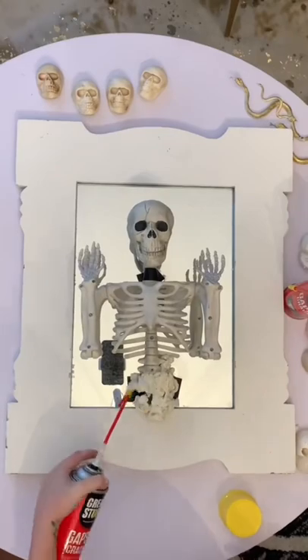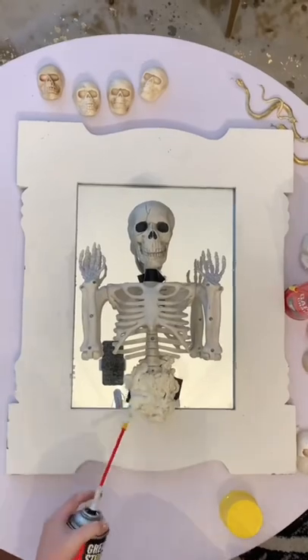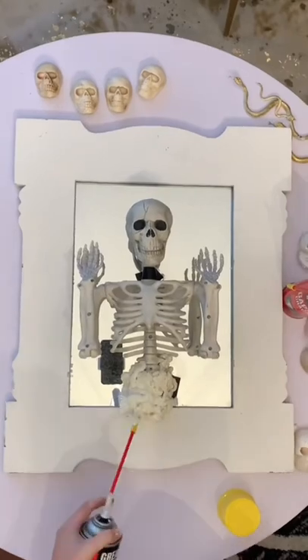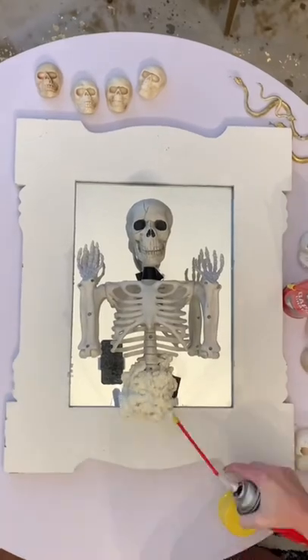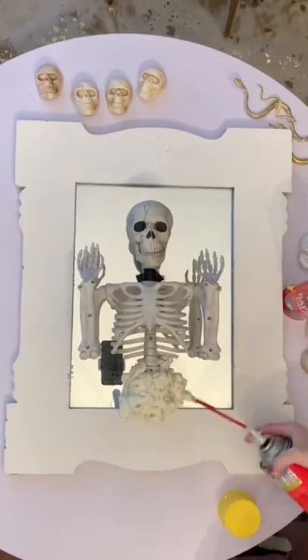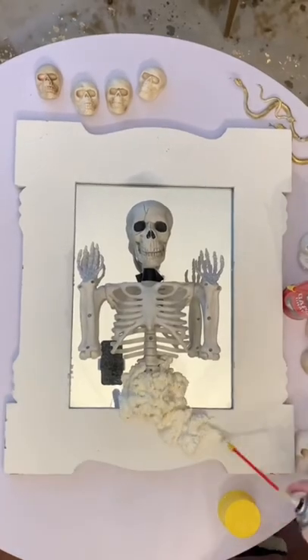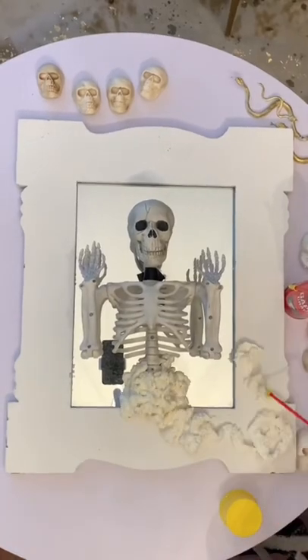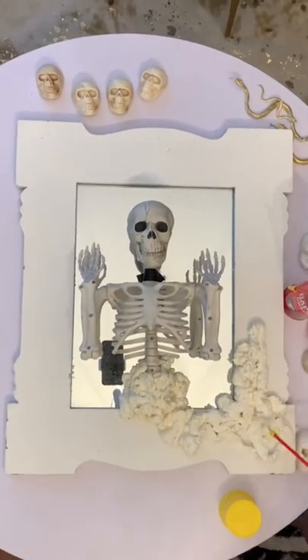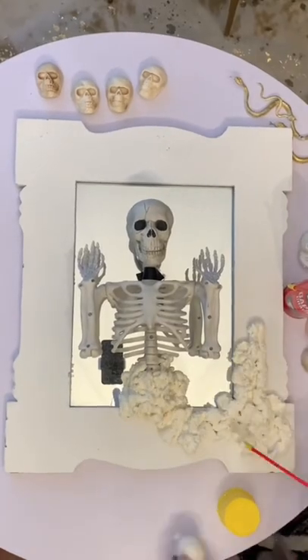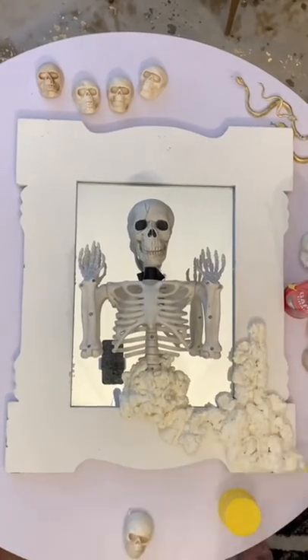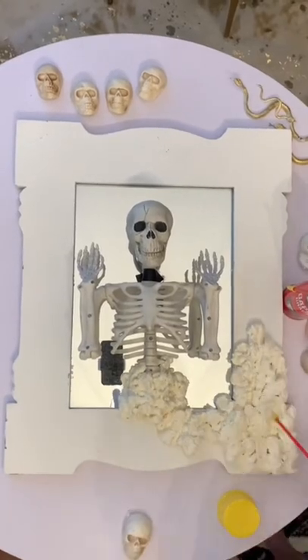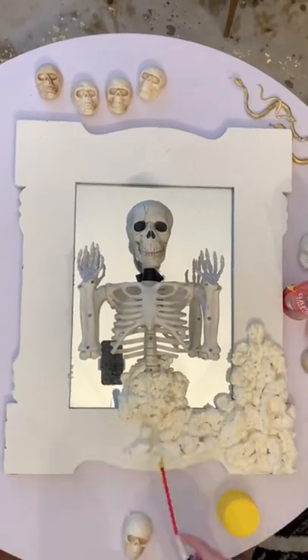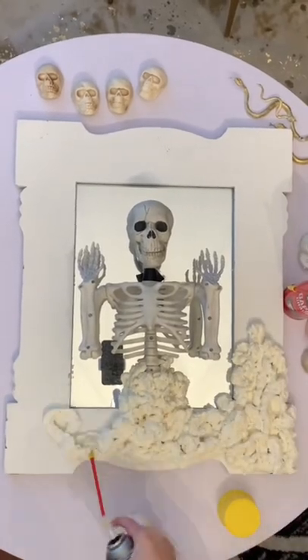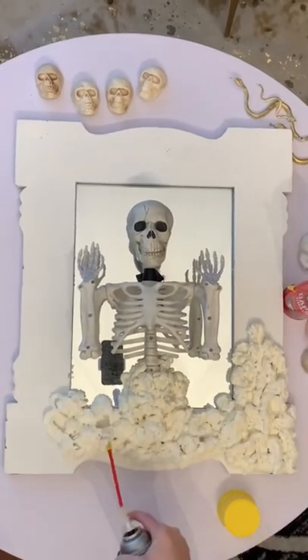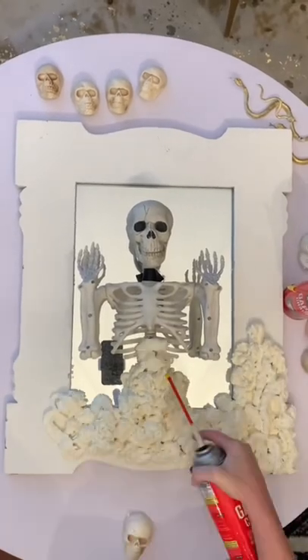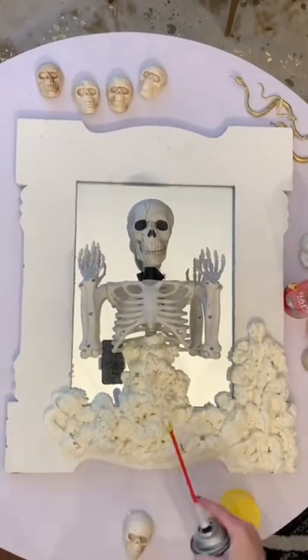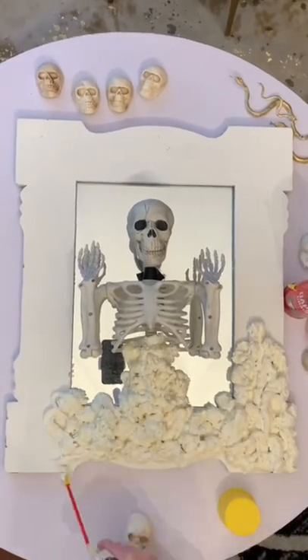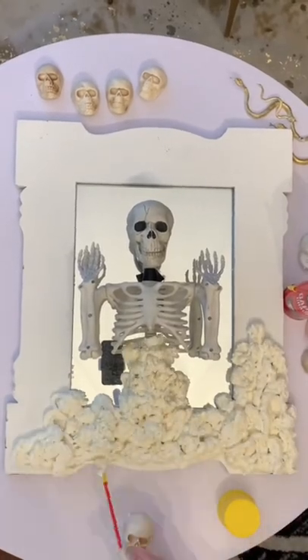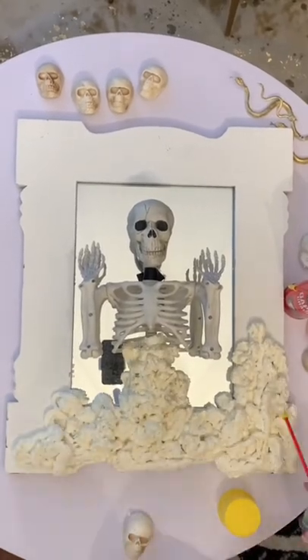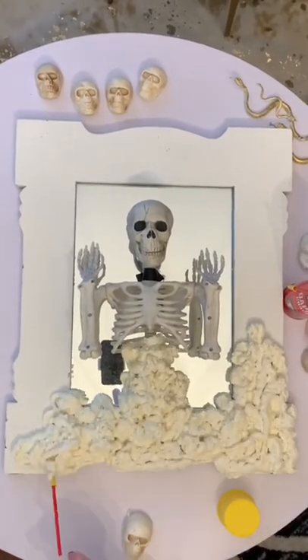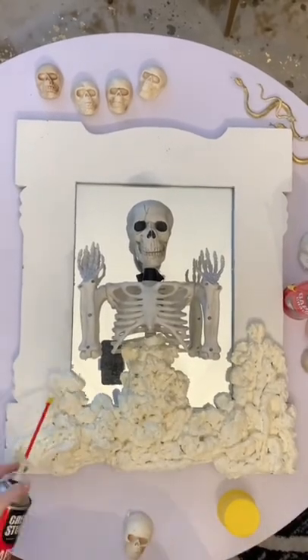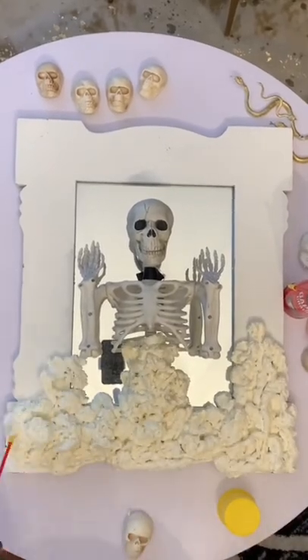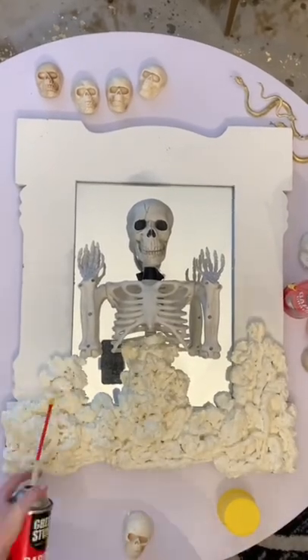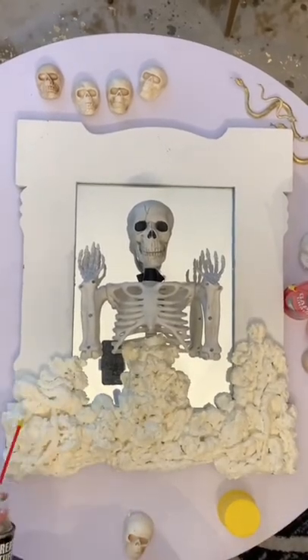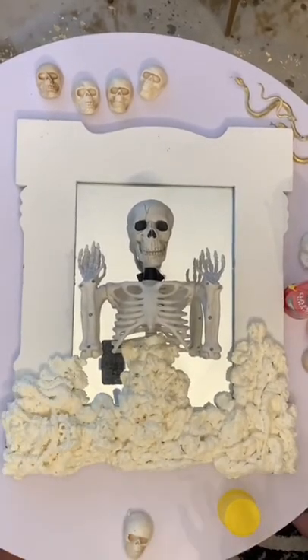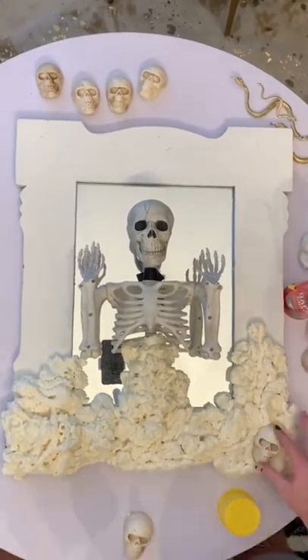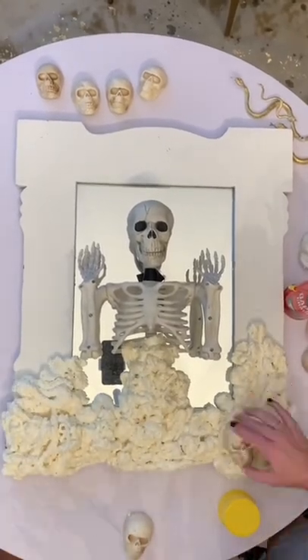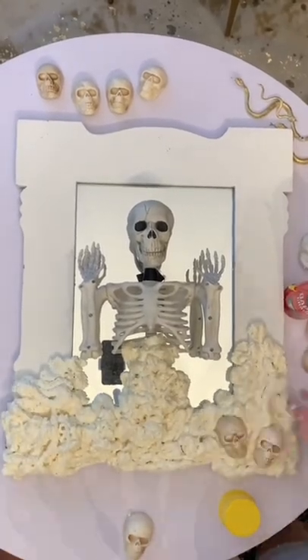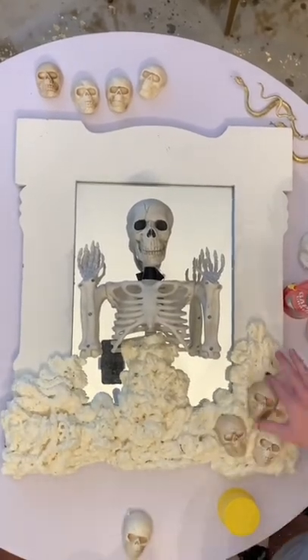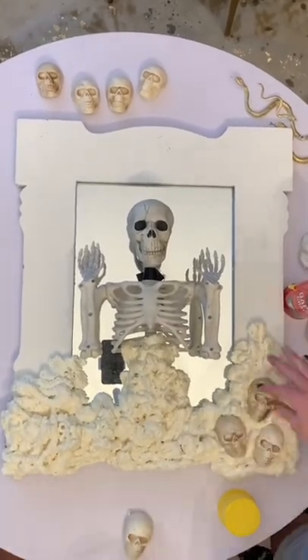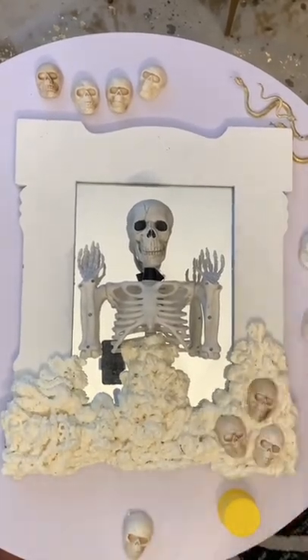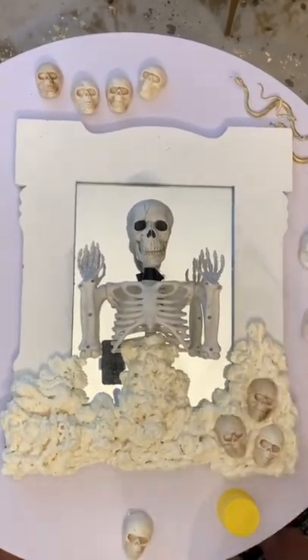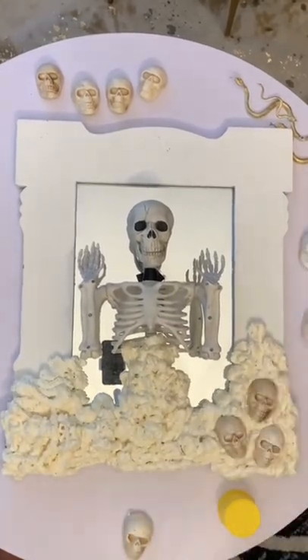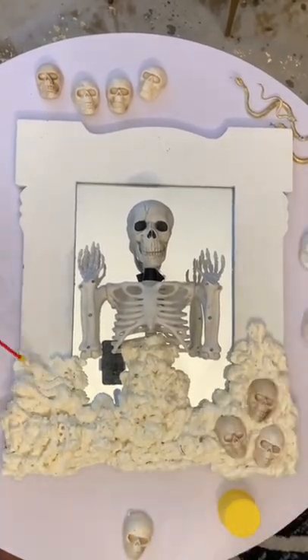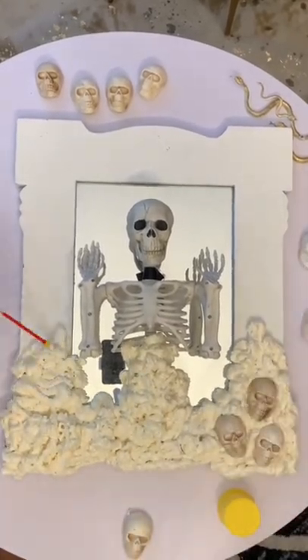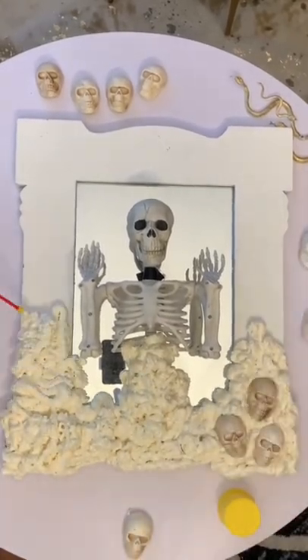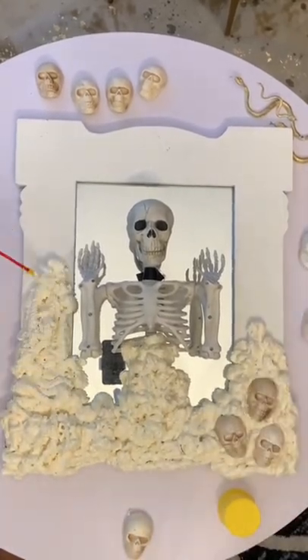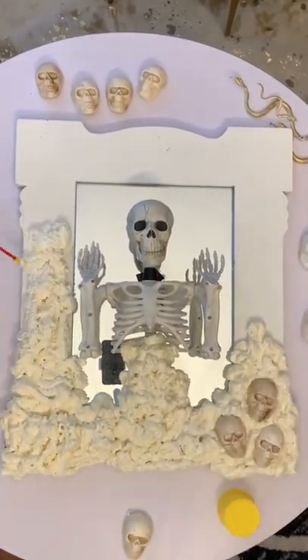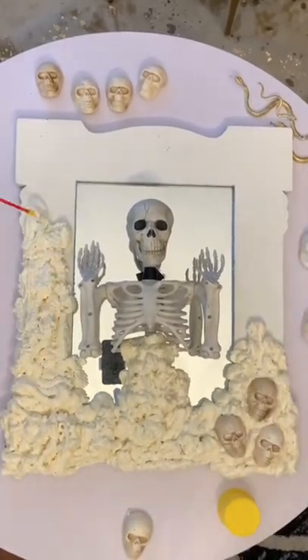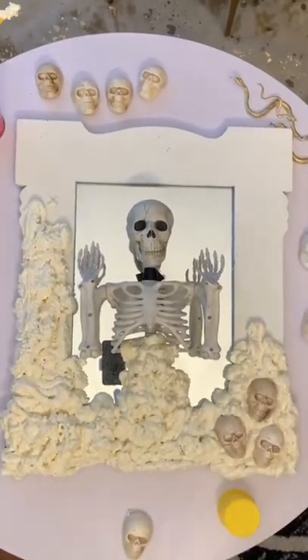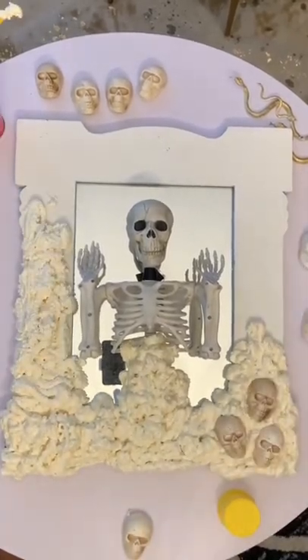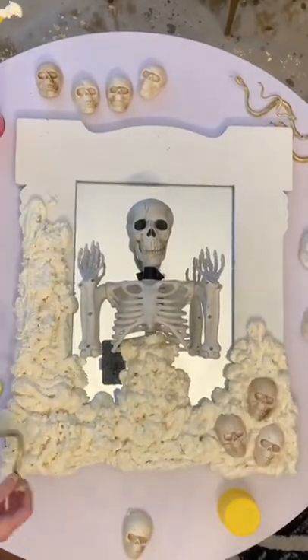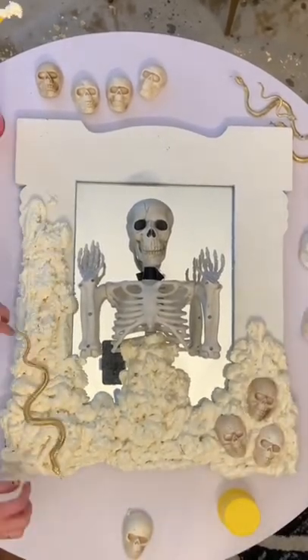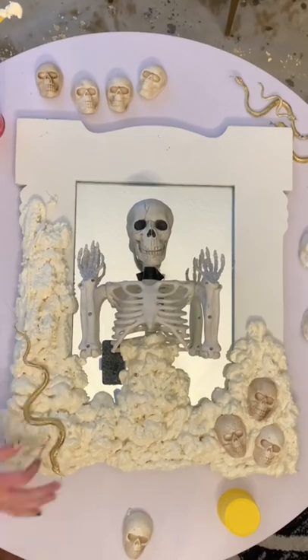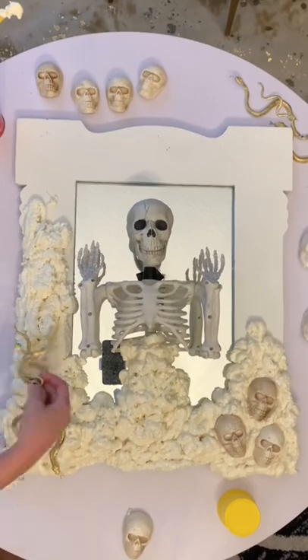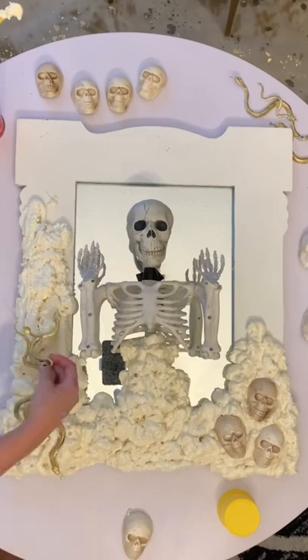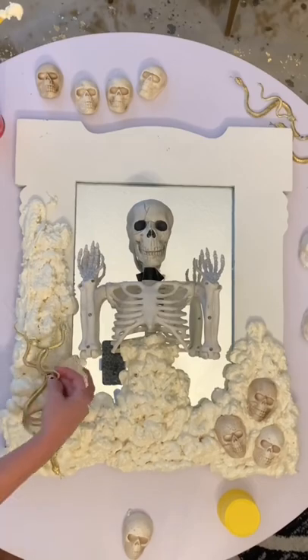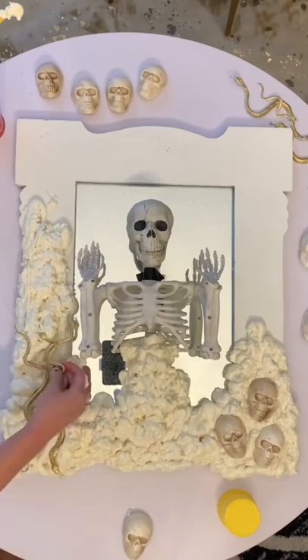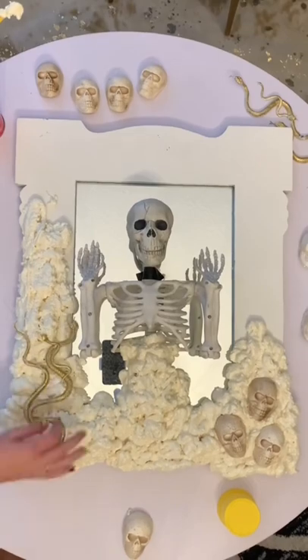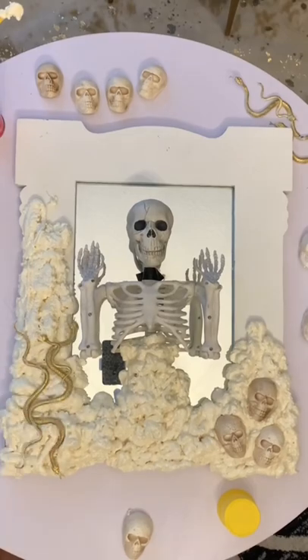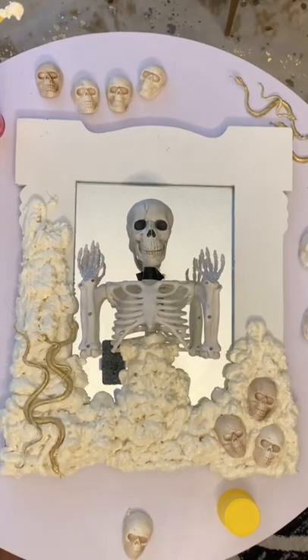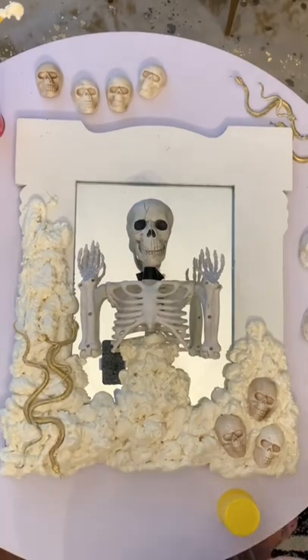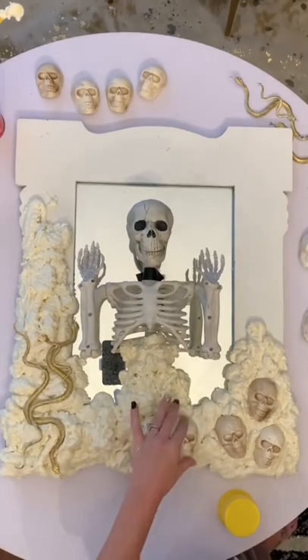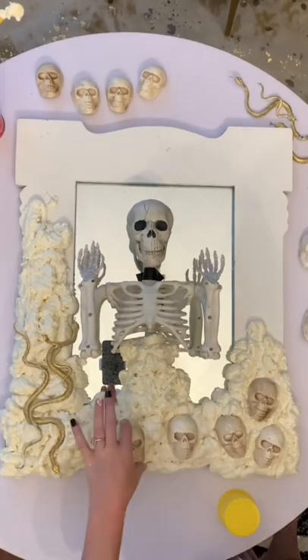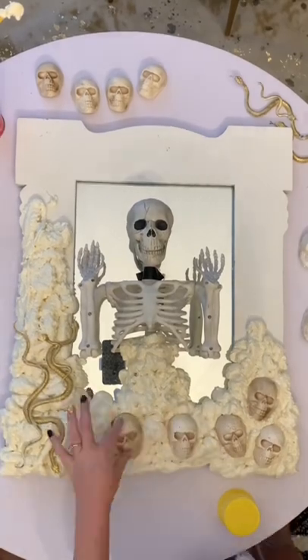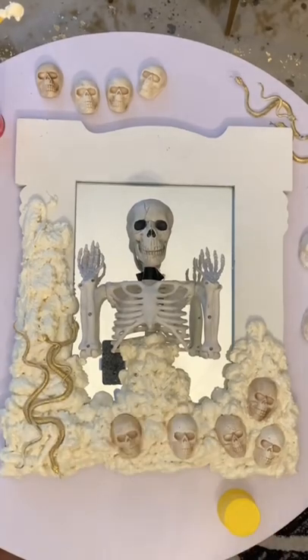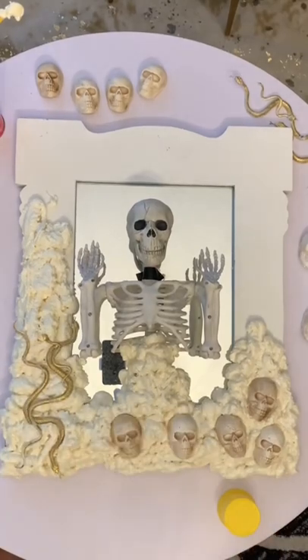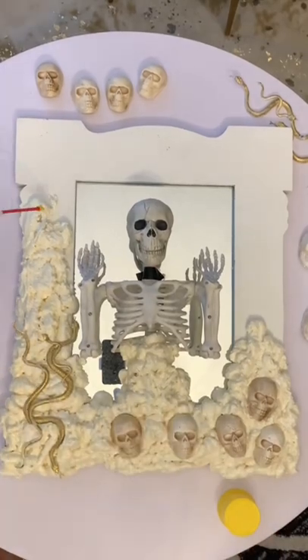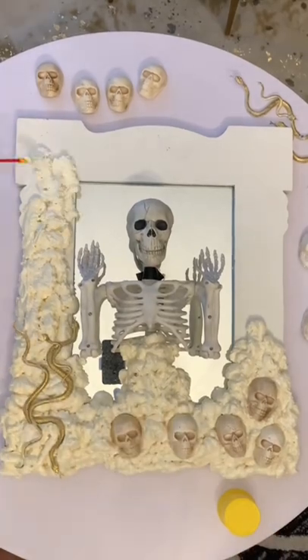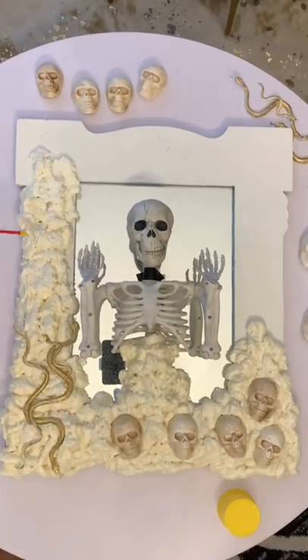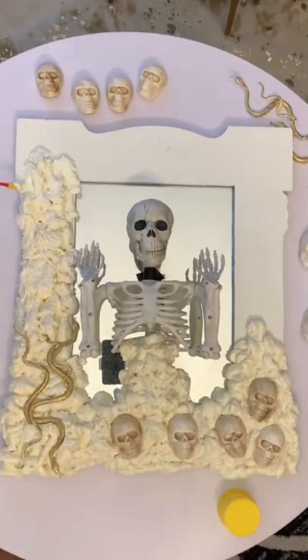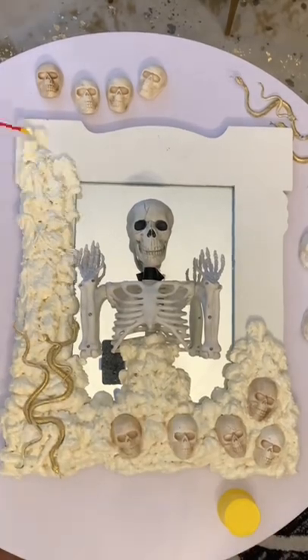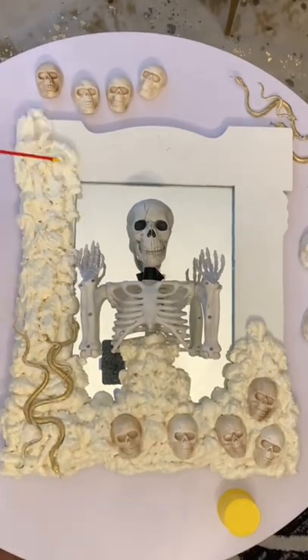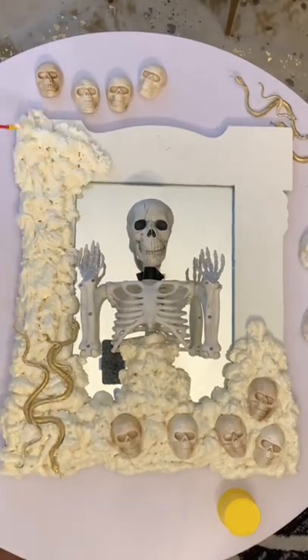I cut them in half, and then I started to spray this foam all the way around the mirror and across the skeleton, so it made it look like he was coming out of the mirror.